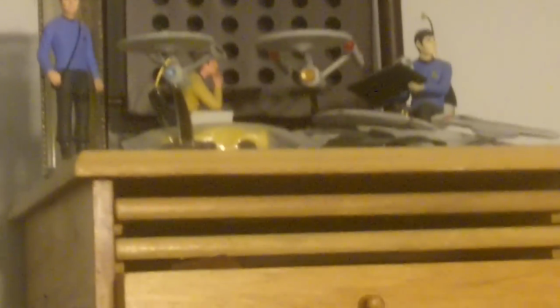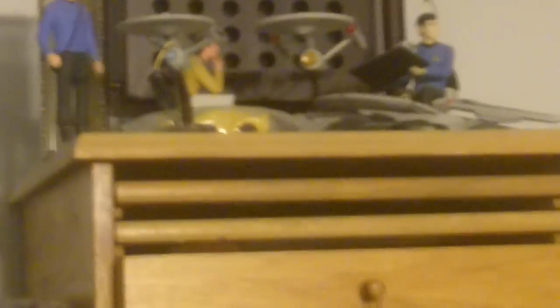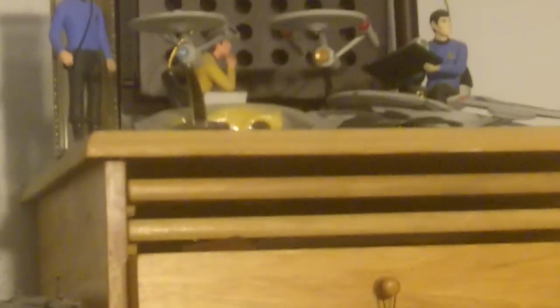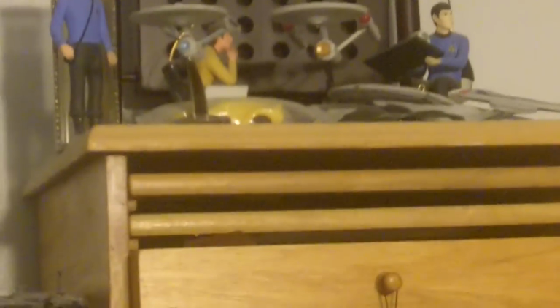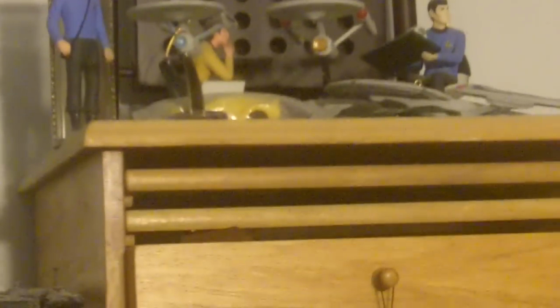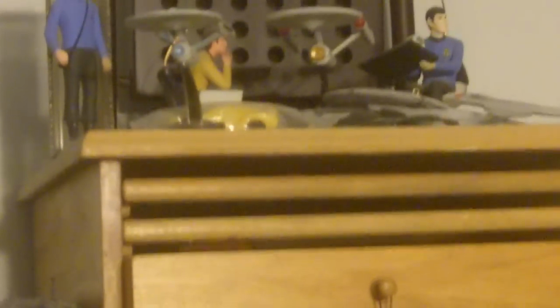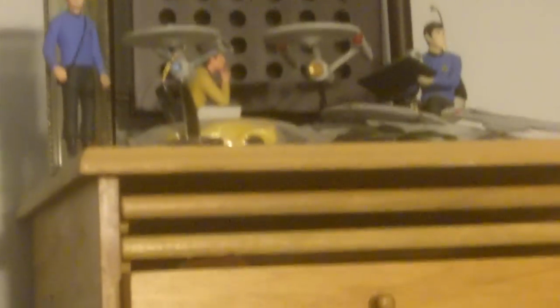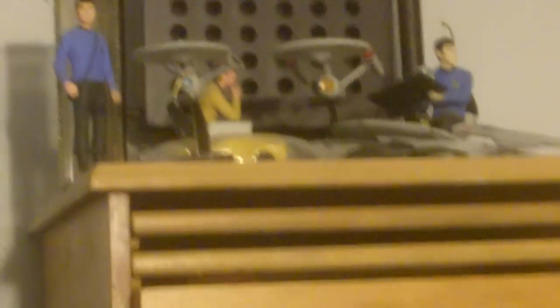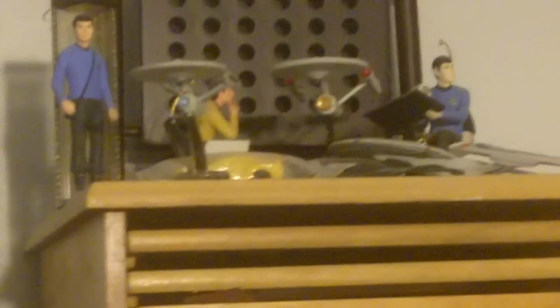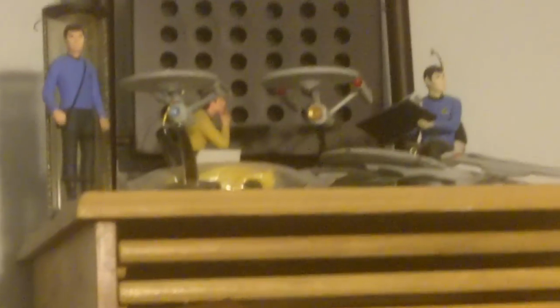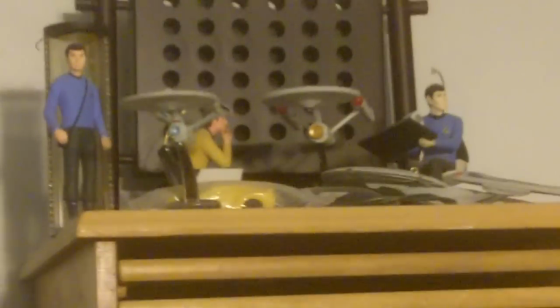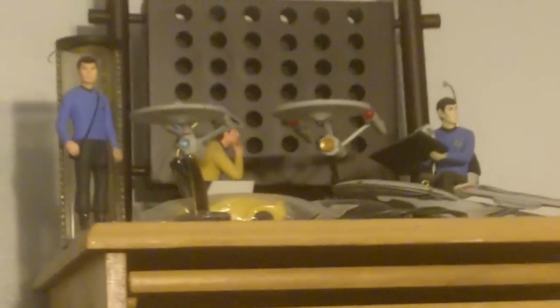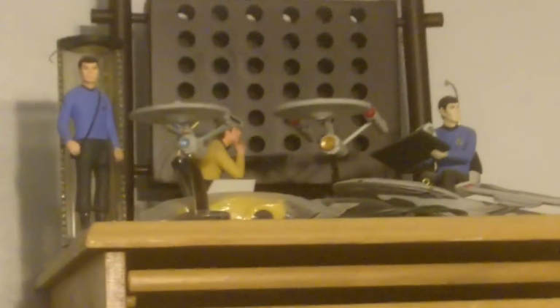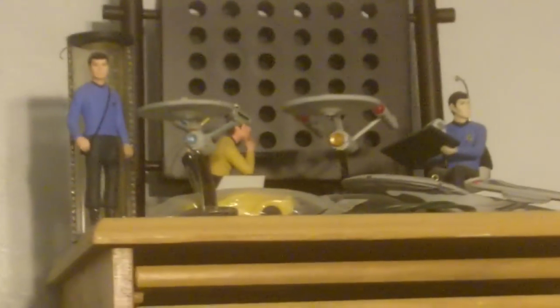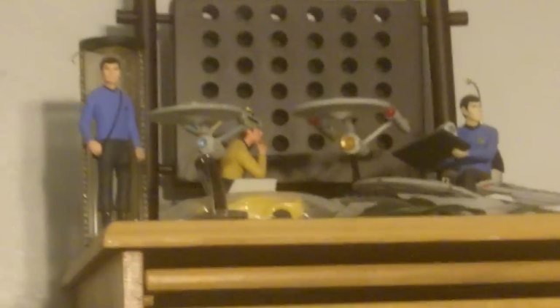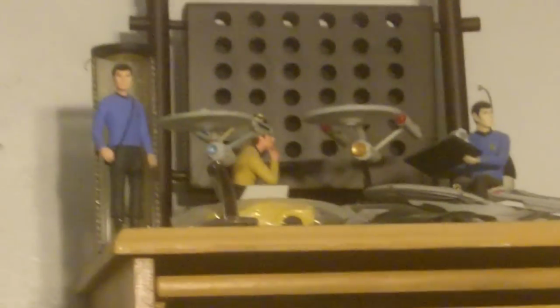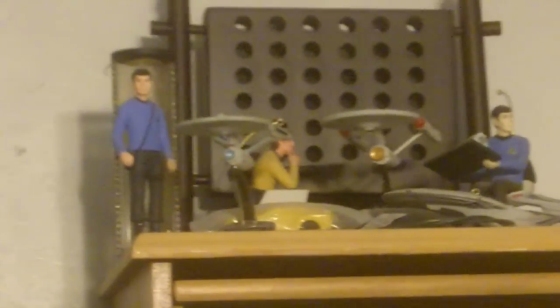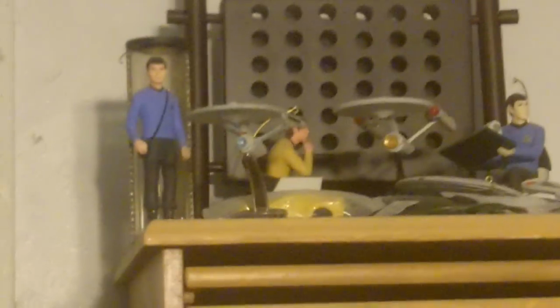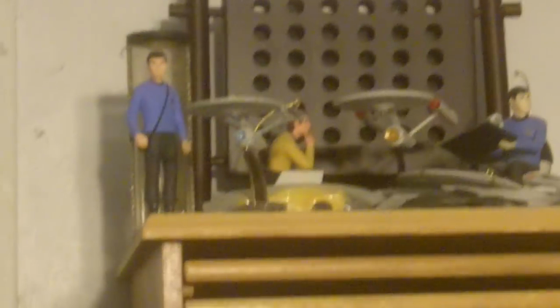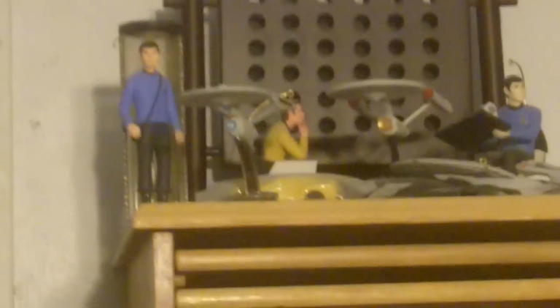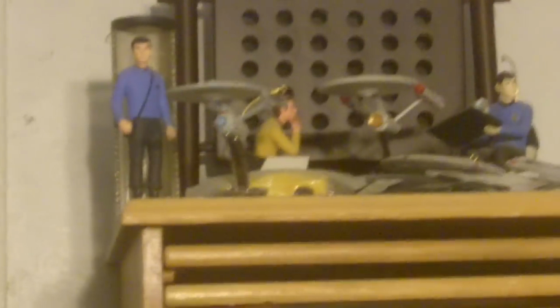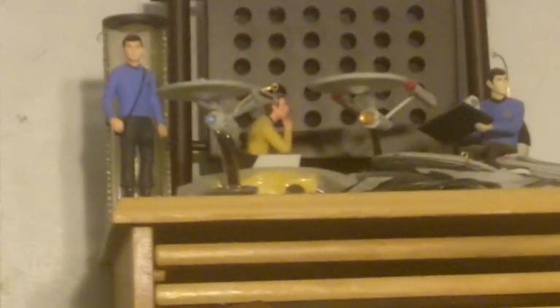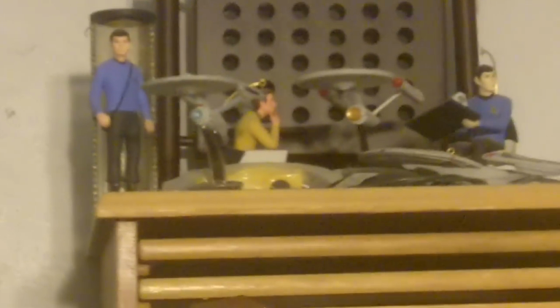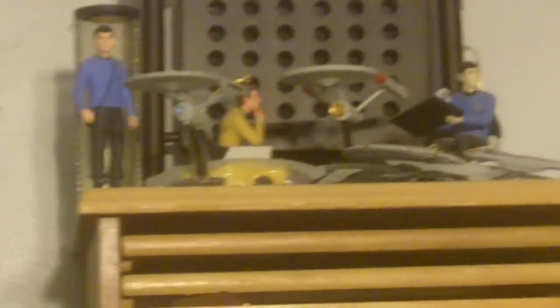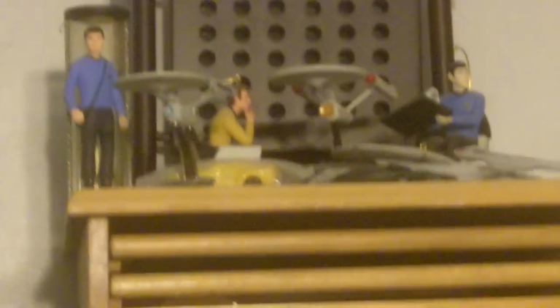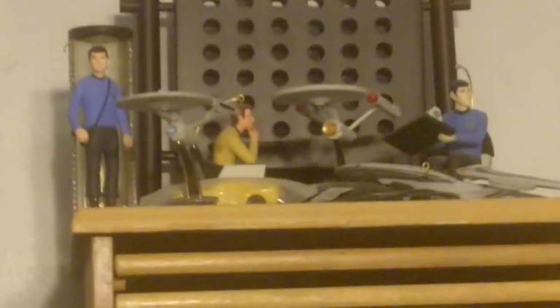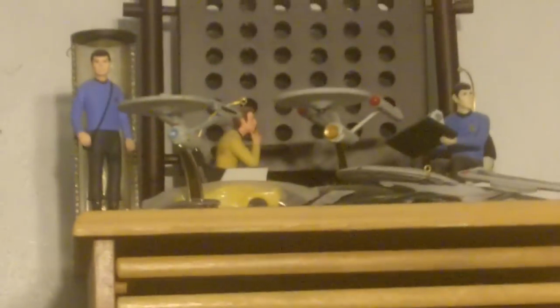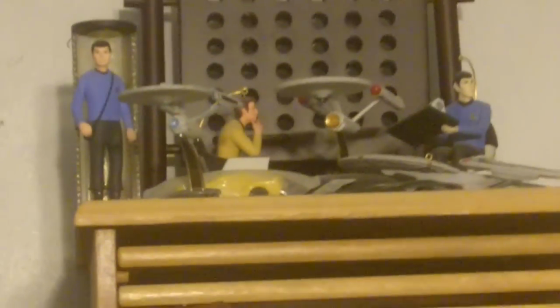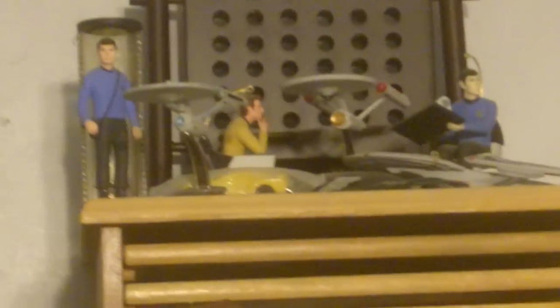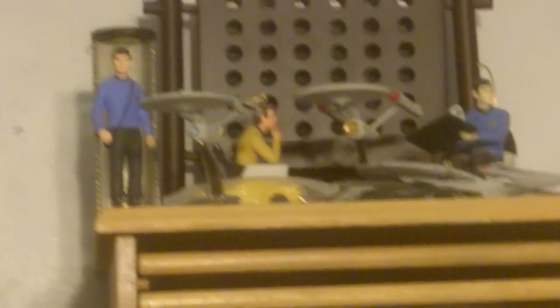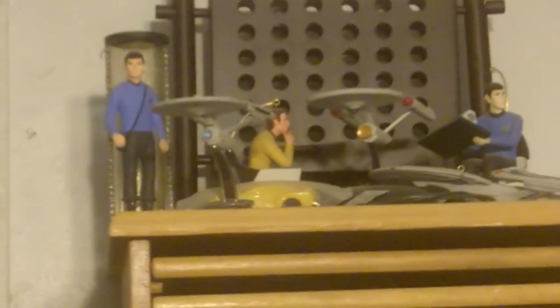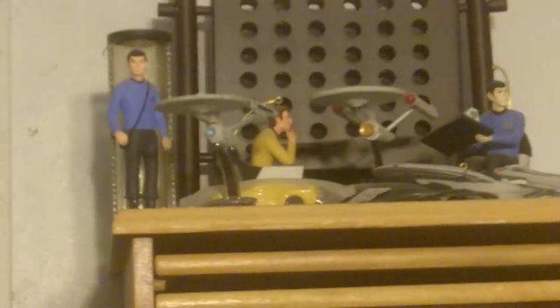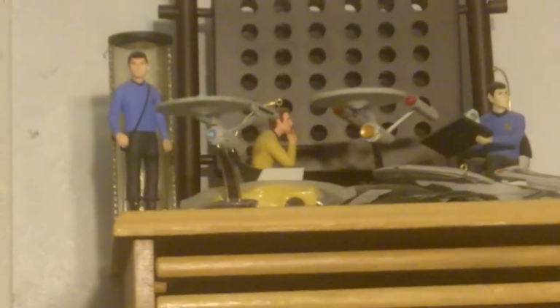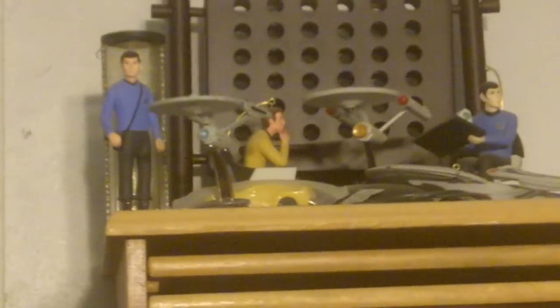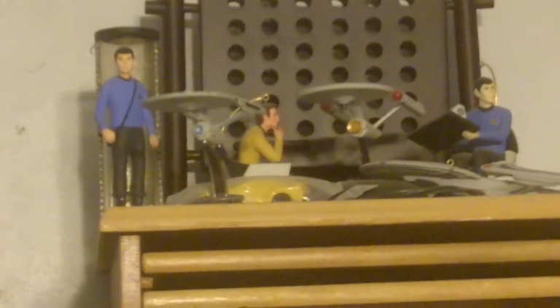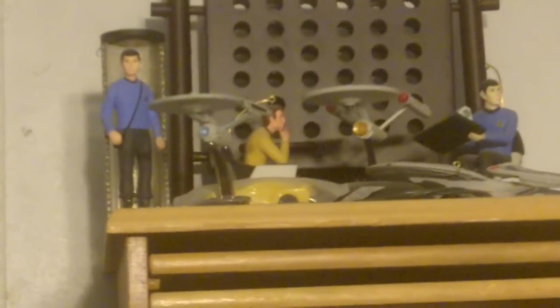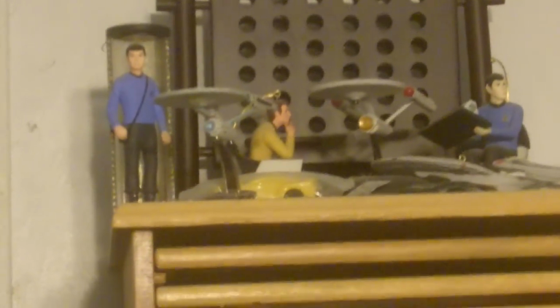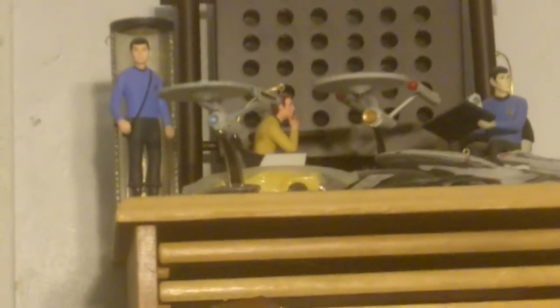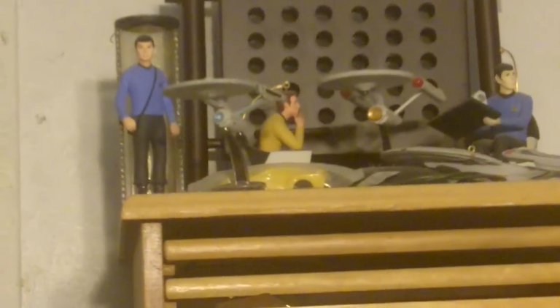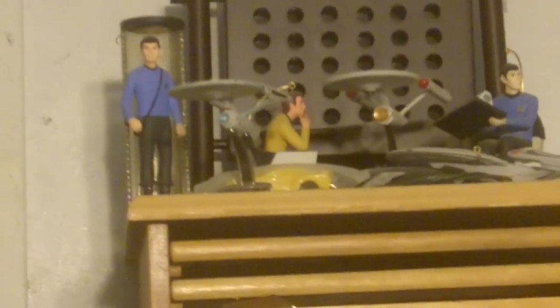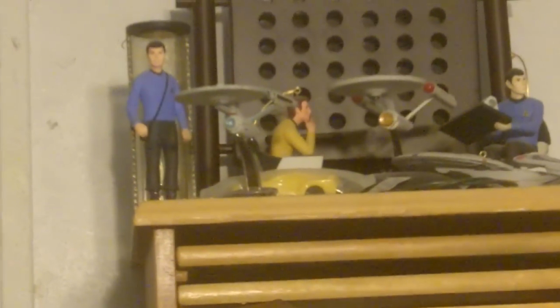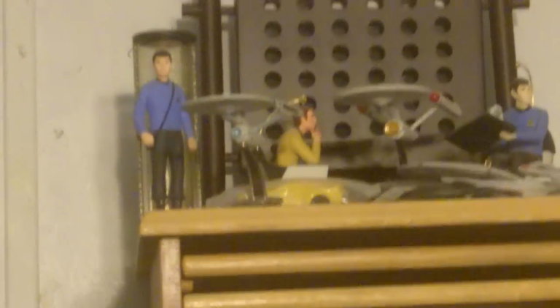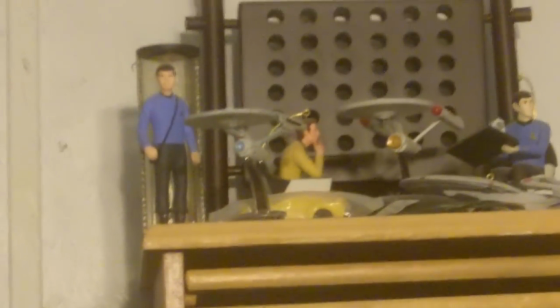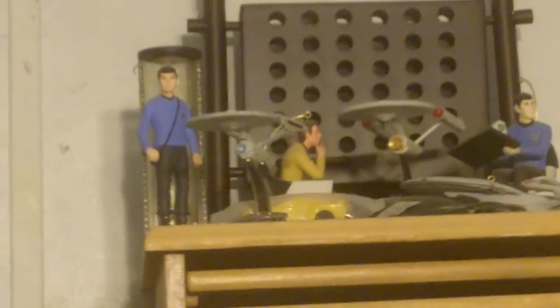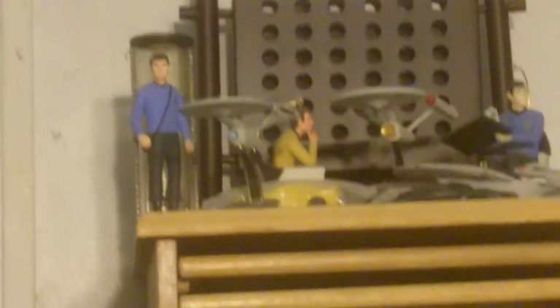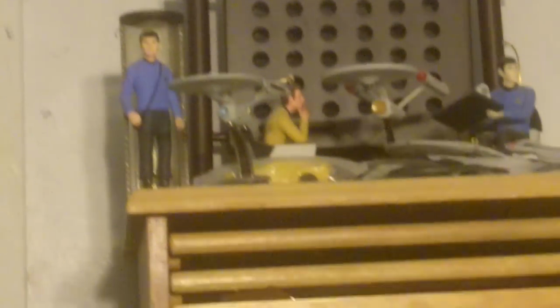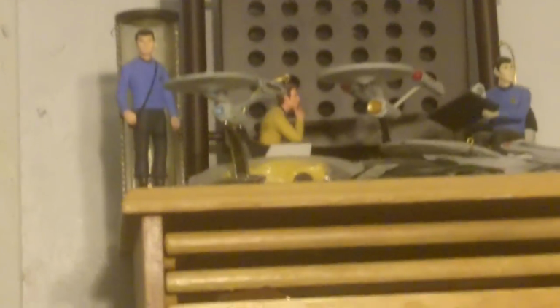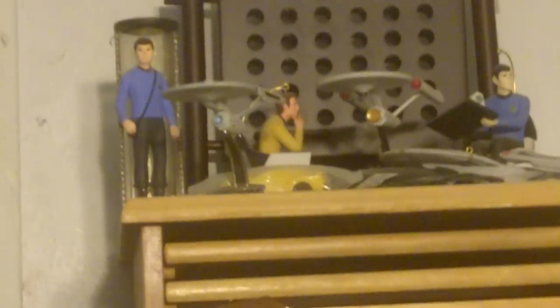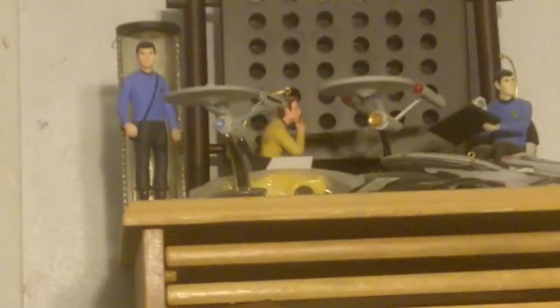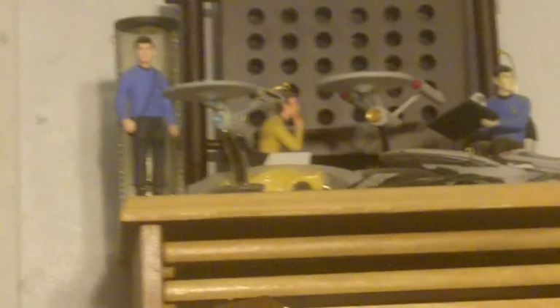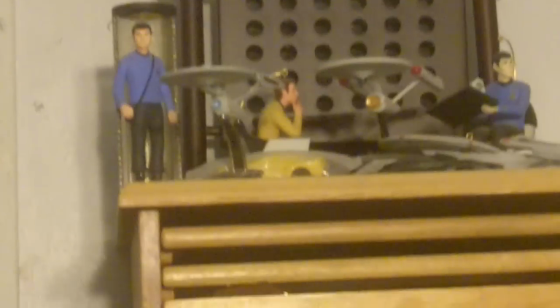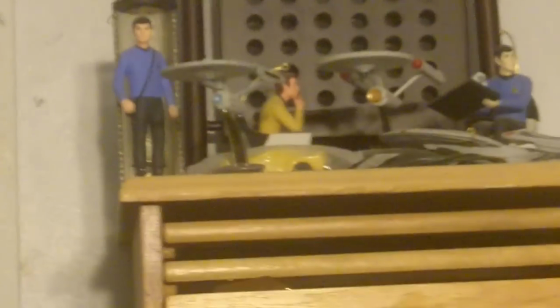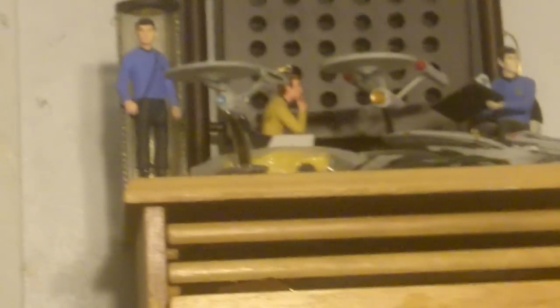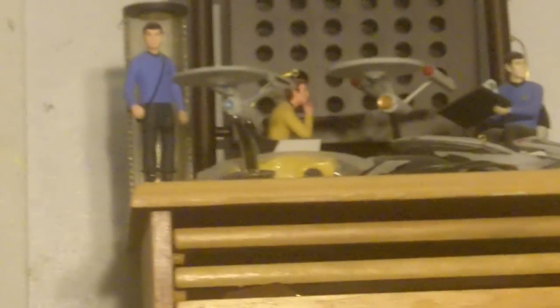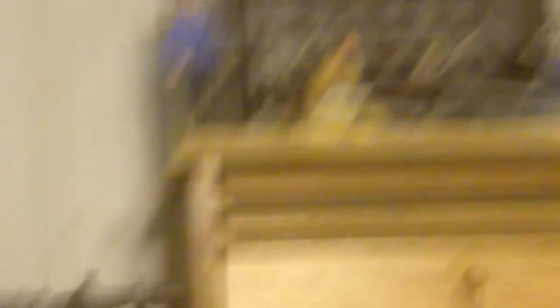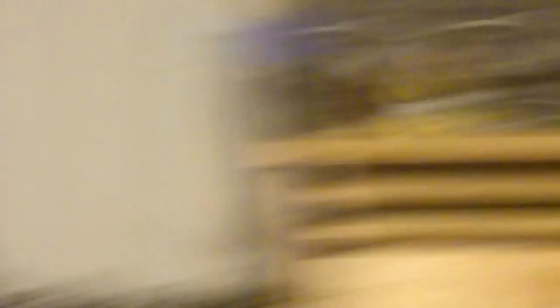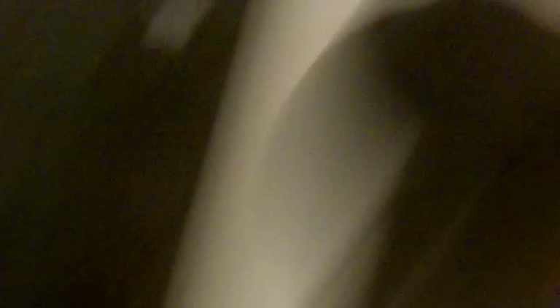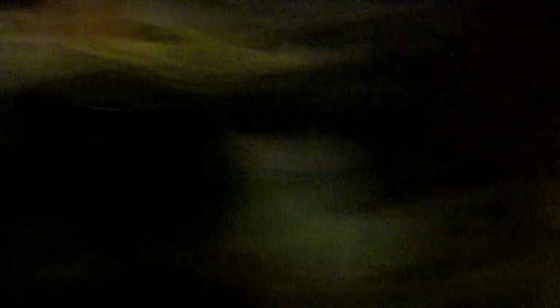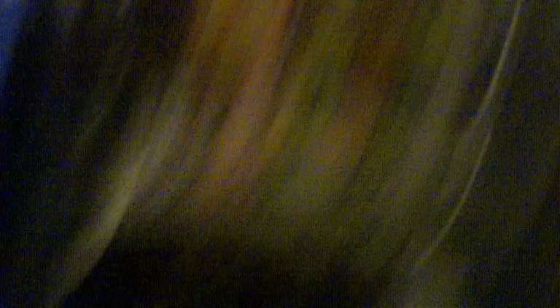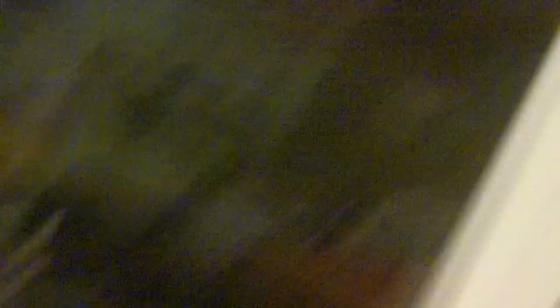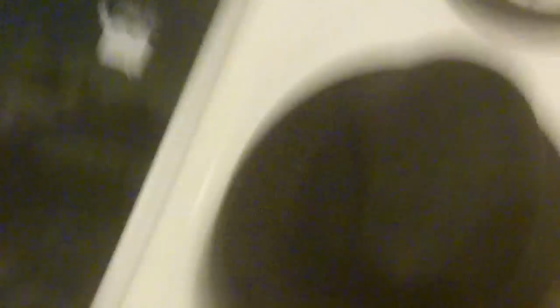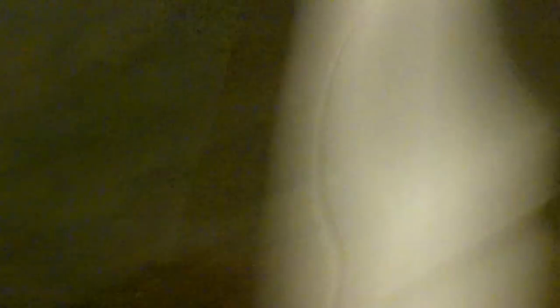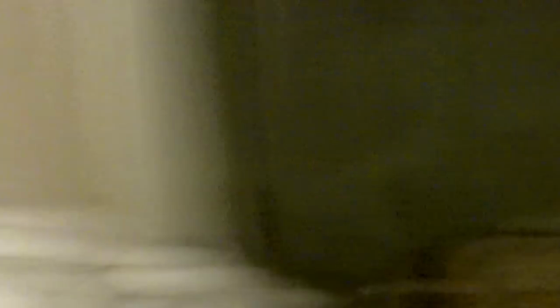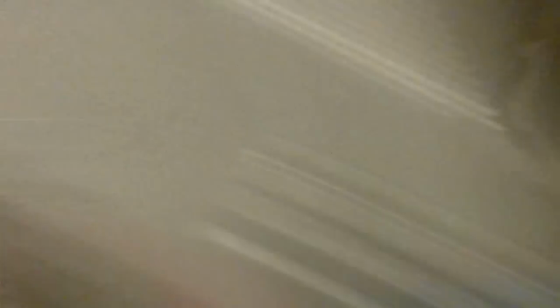Hi guys, Joe here. I'm doing a little test video, testing out my new interview mic. It's an 8T — here, I'll show it to you.